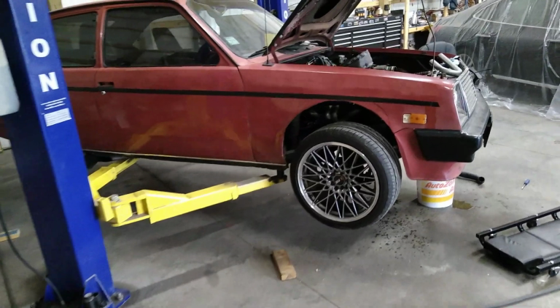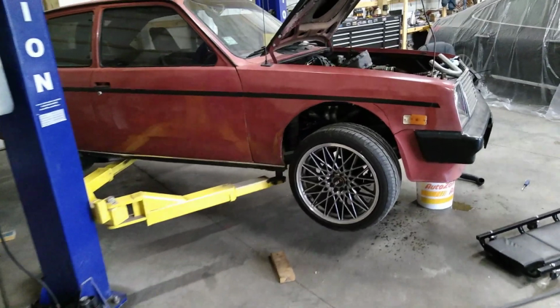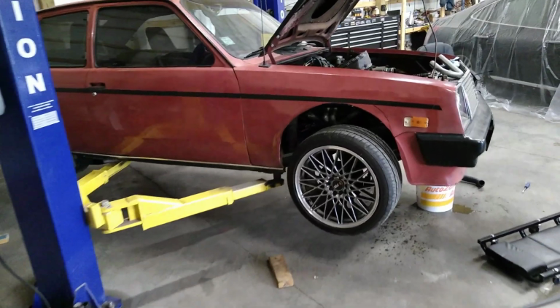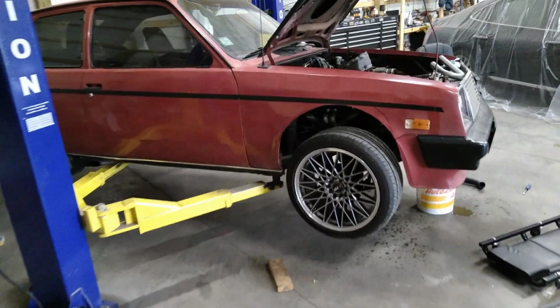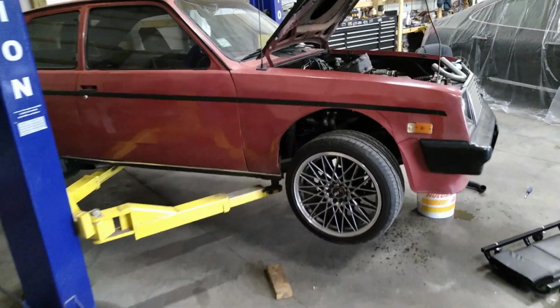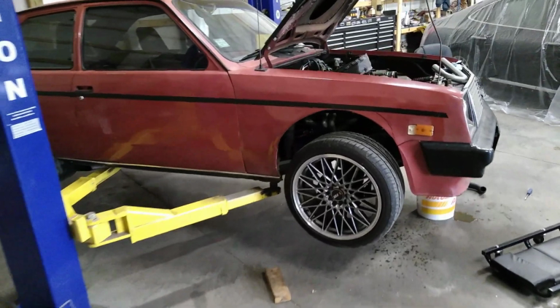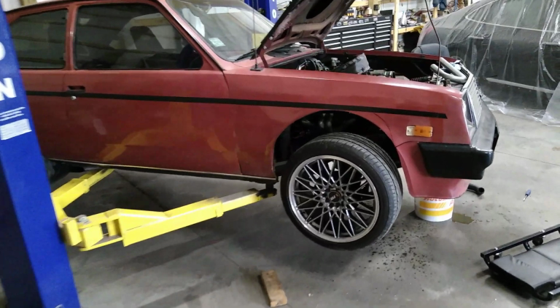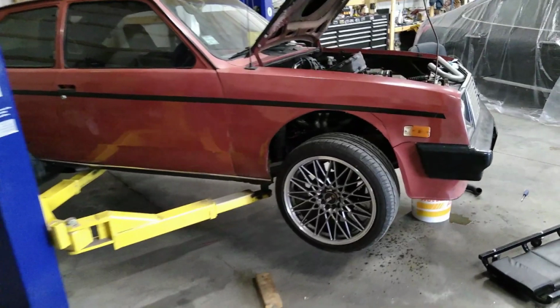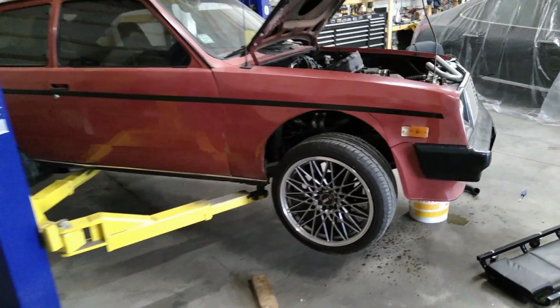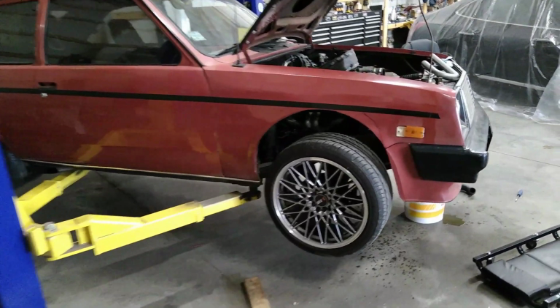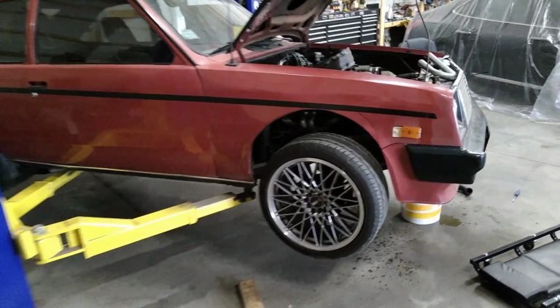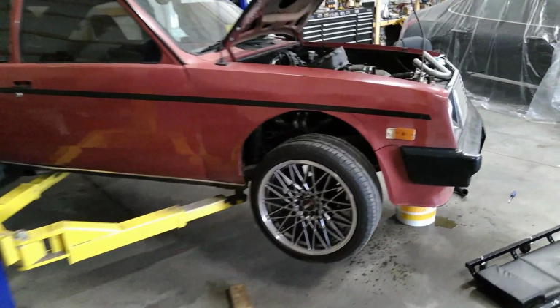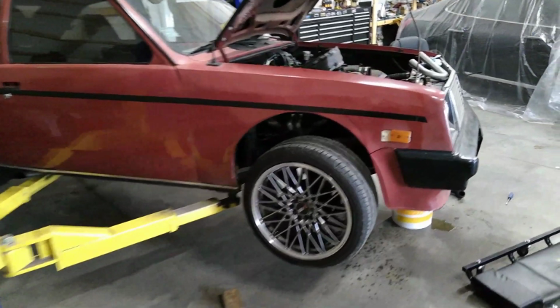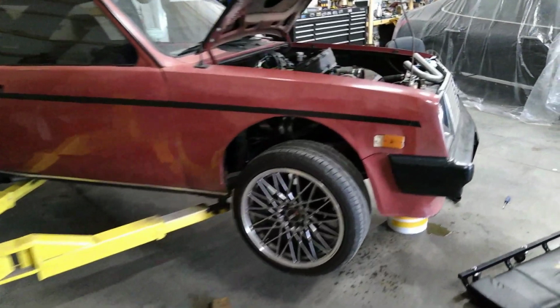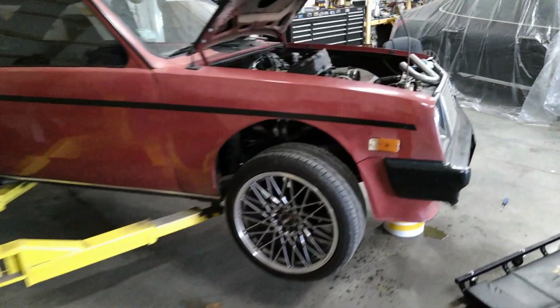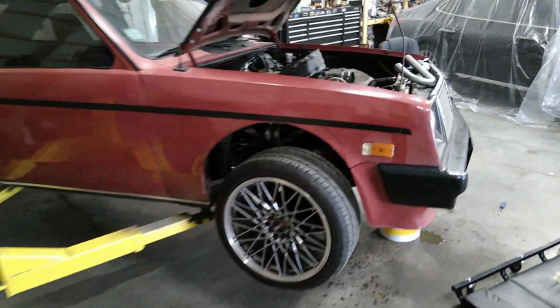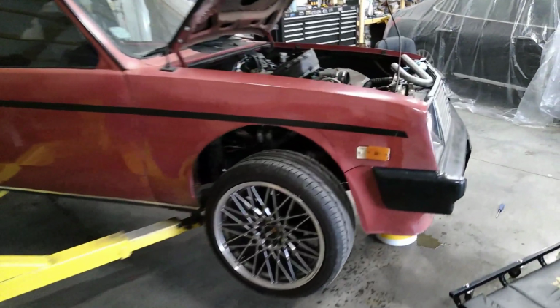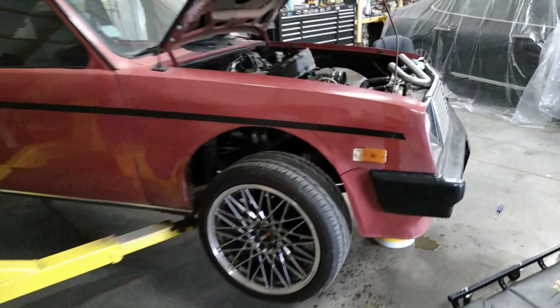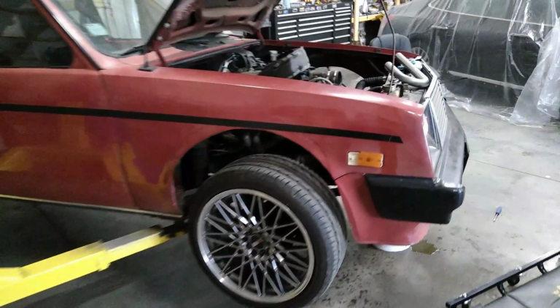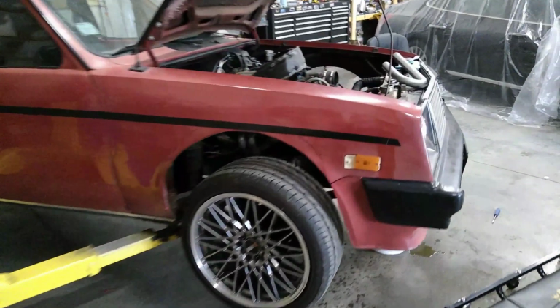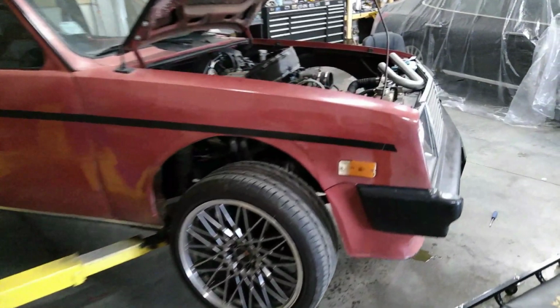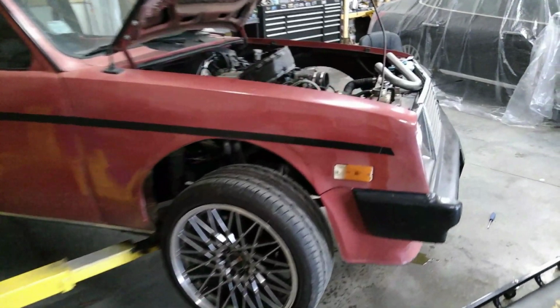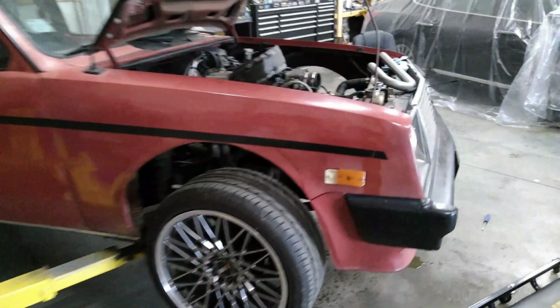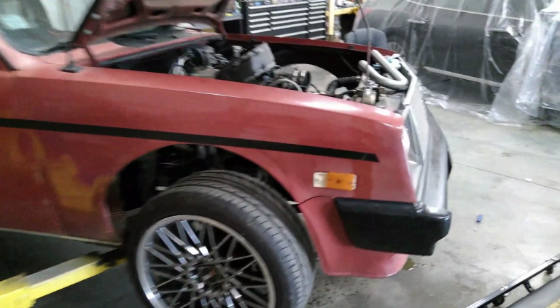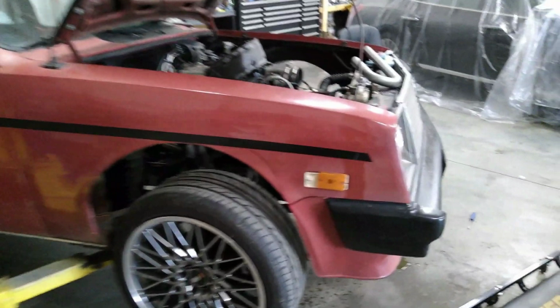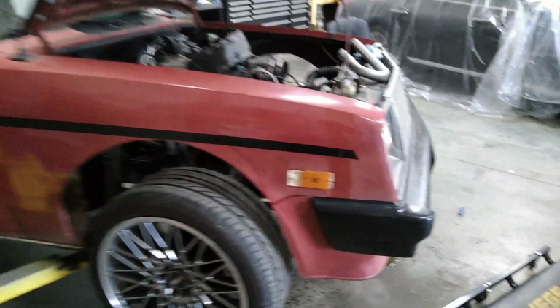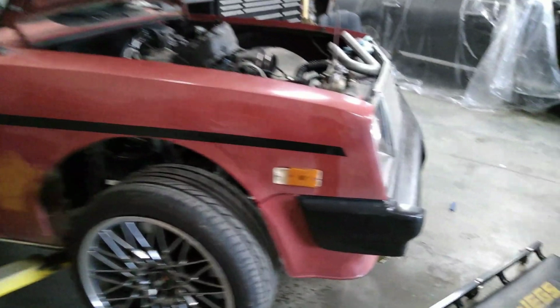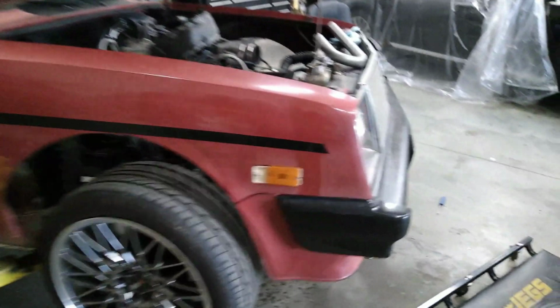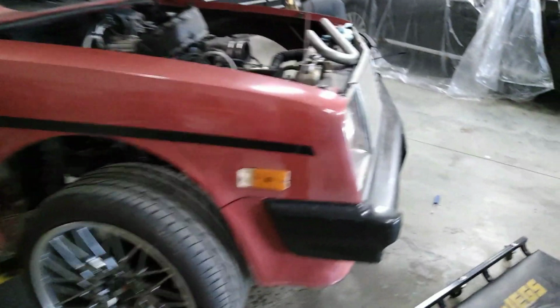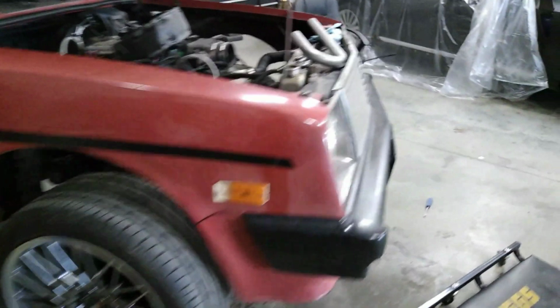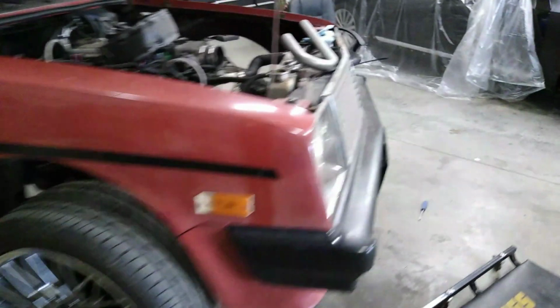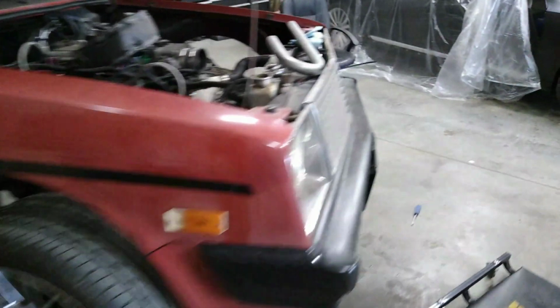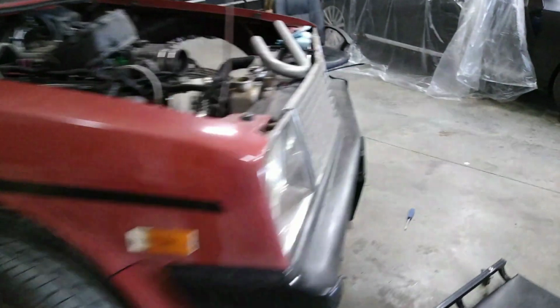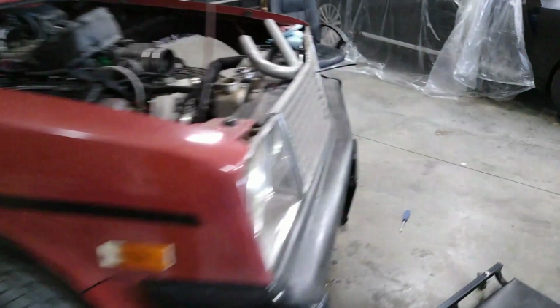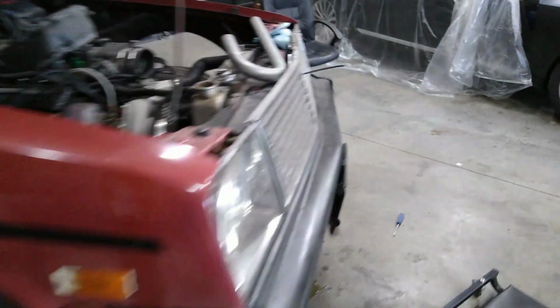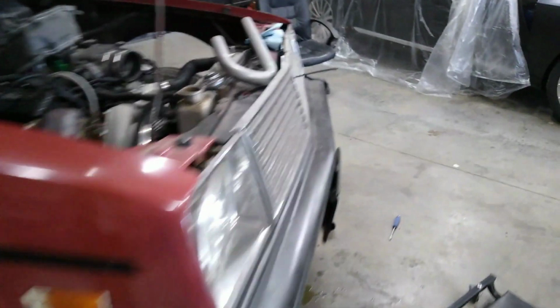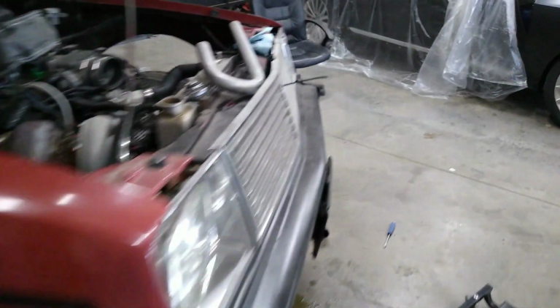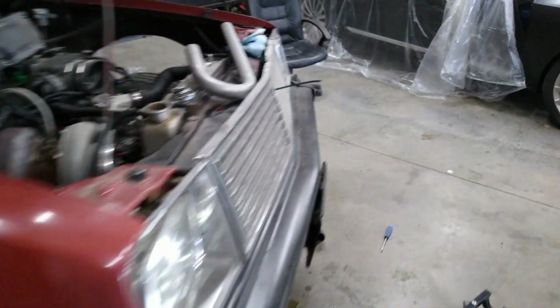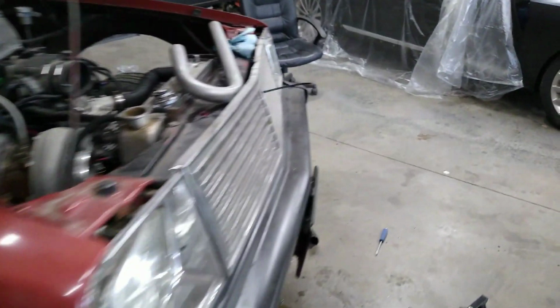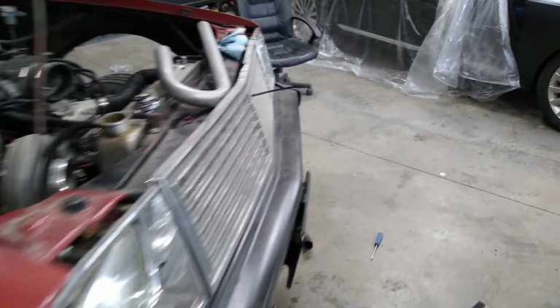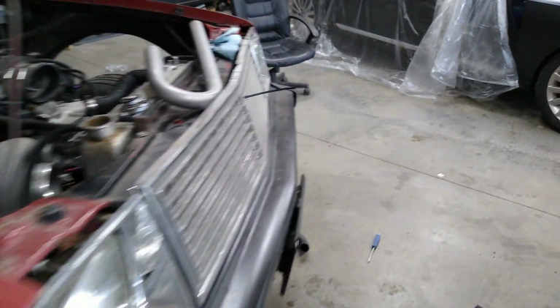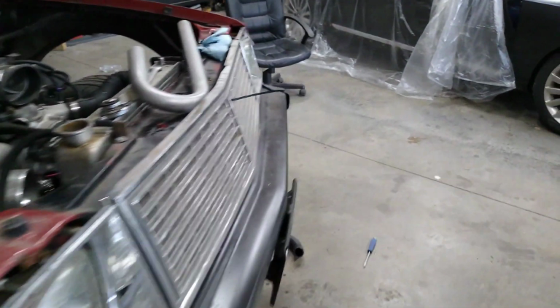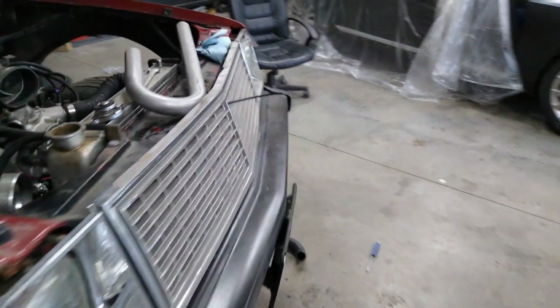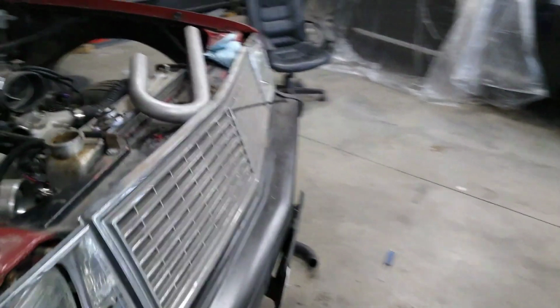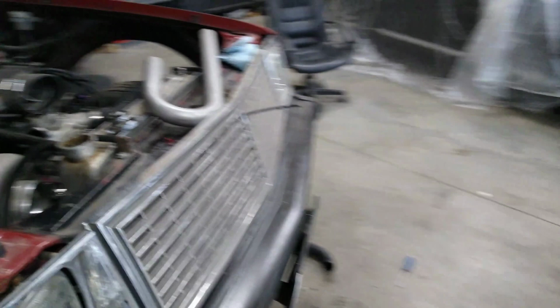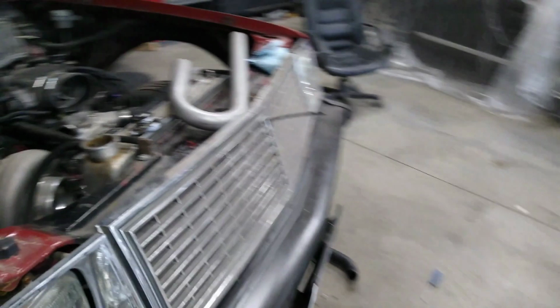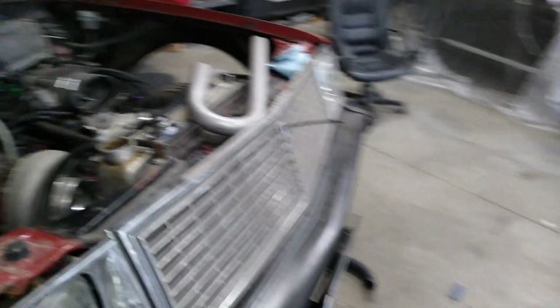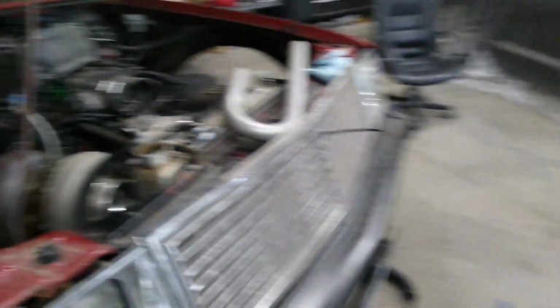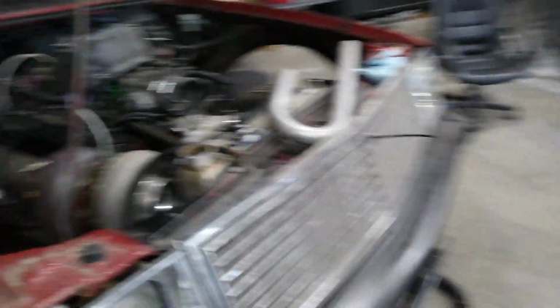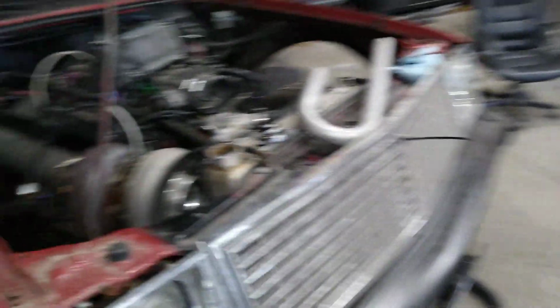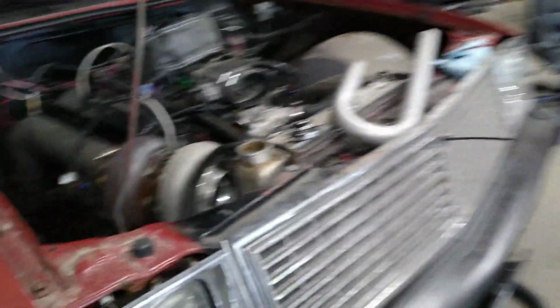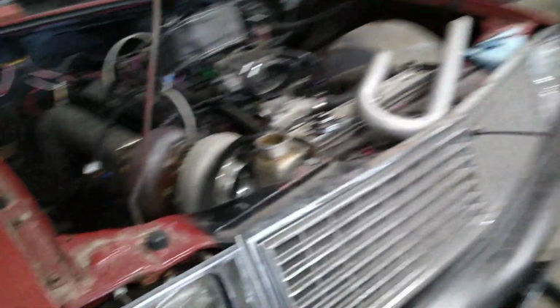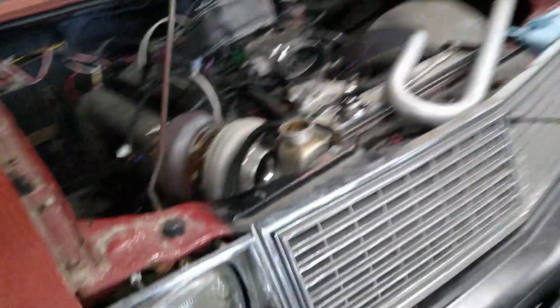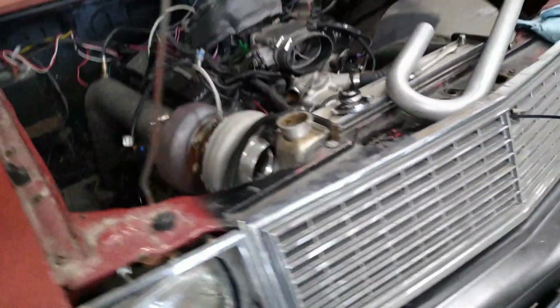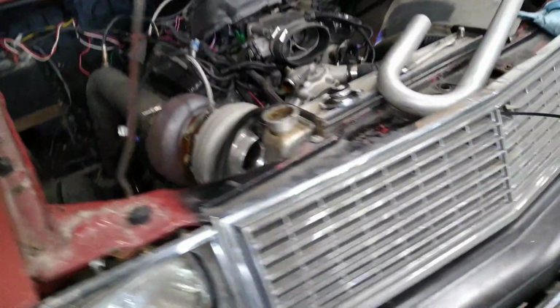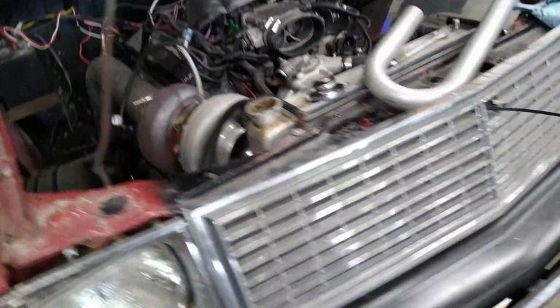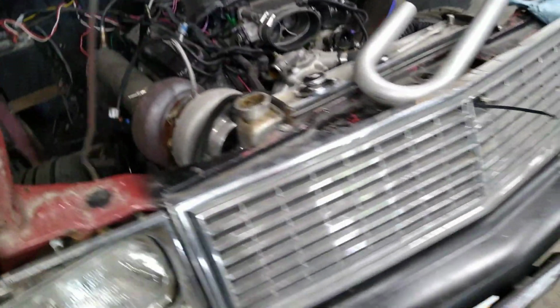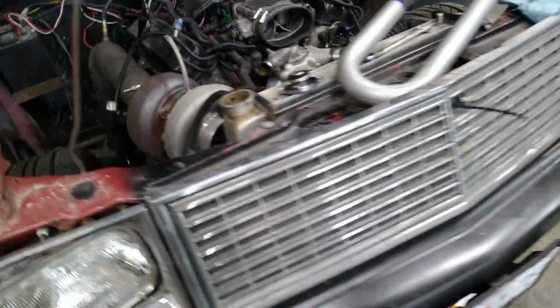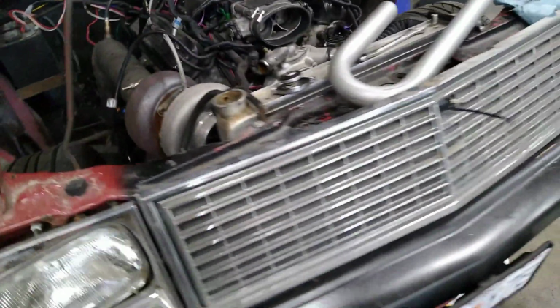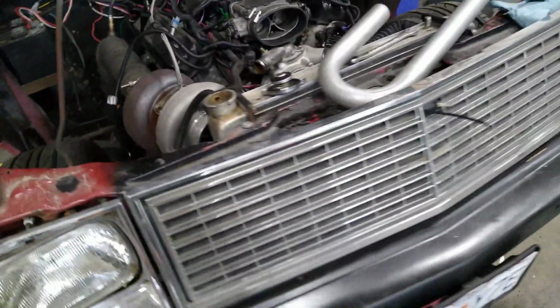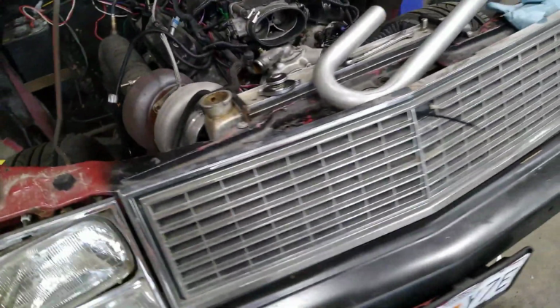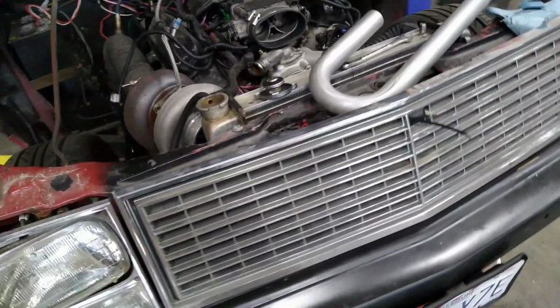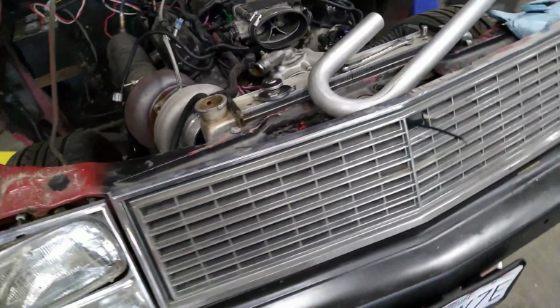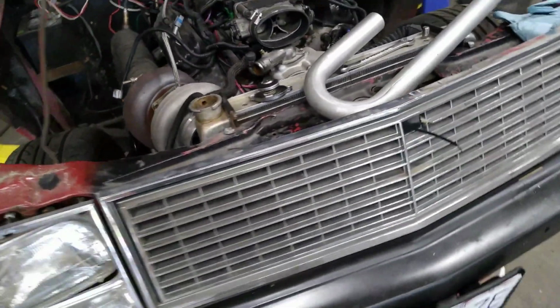Today we're out here working on the Chevette. In this video we're going to be working on getting this thing ready to maybe make some boost soon.